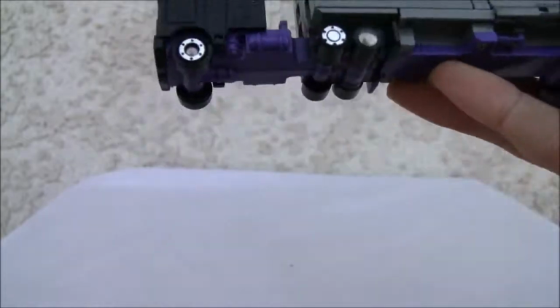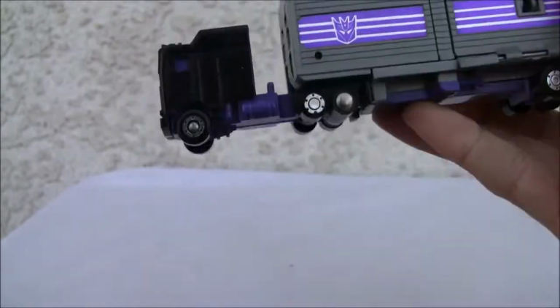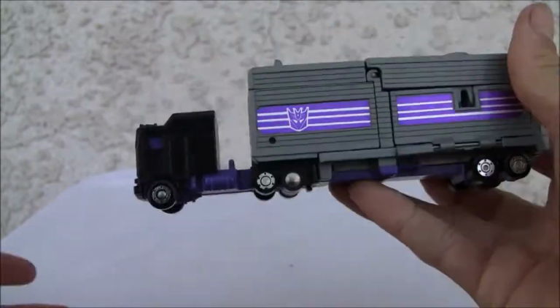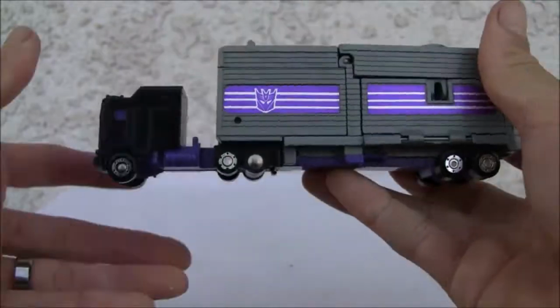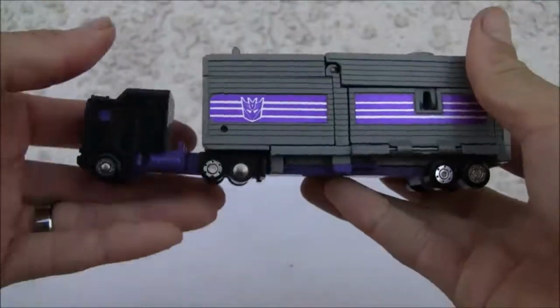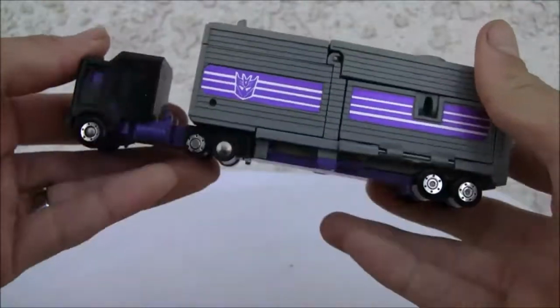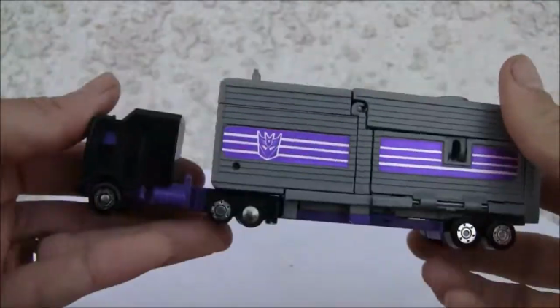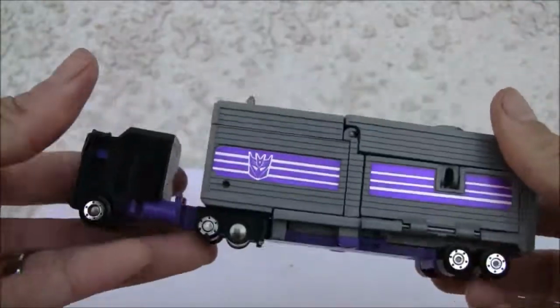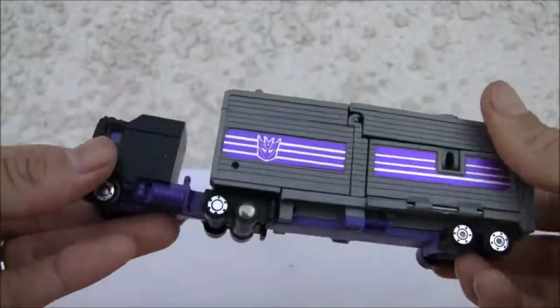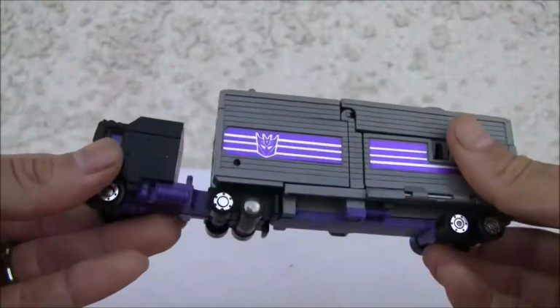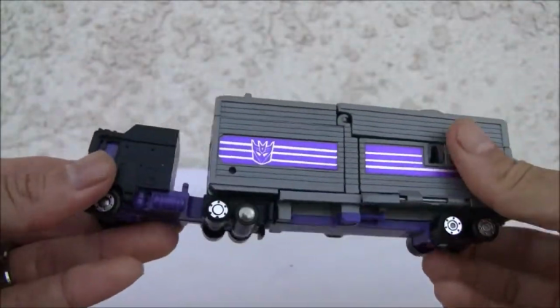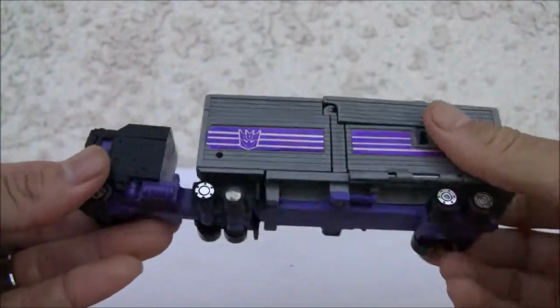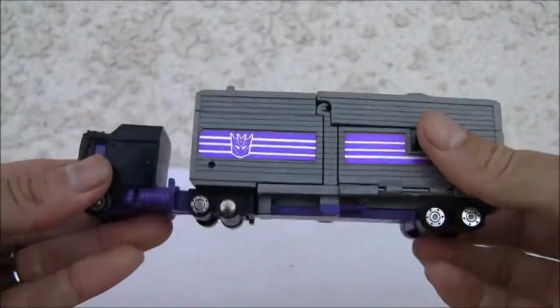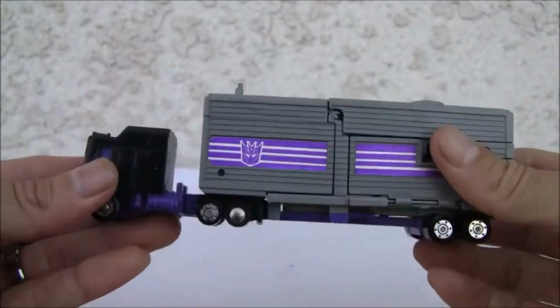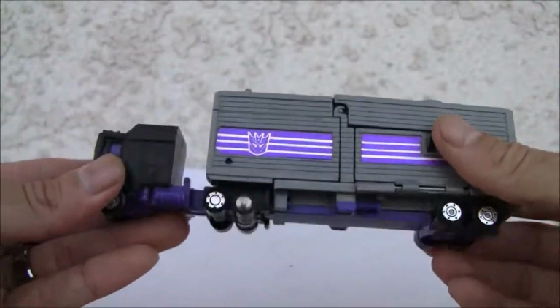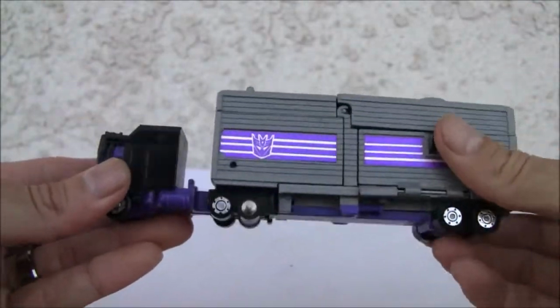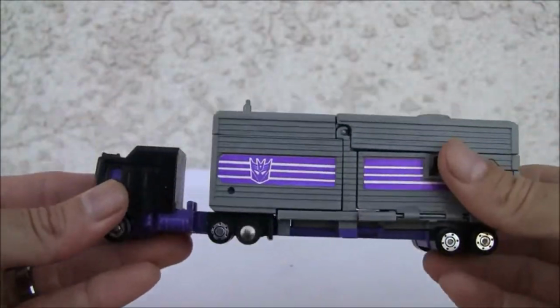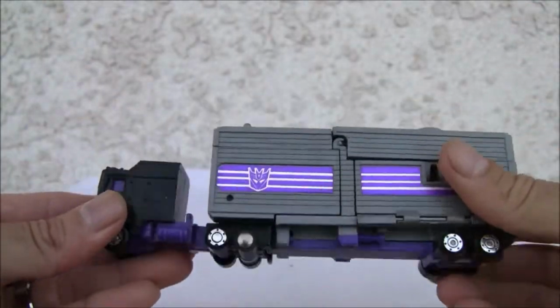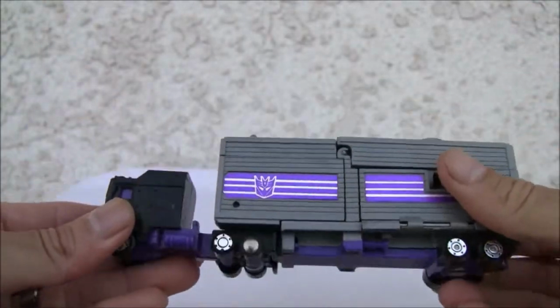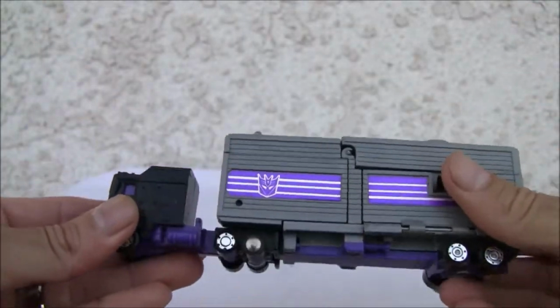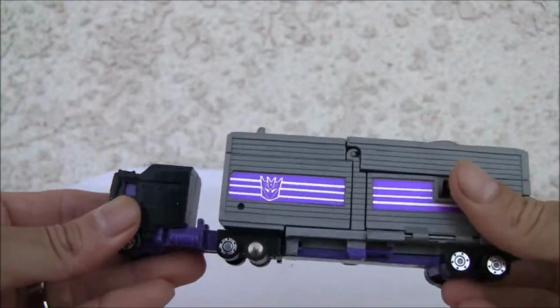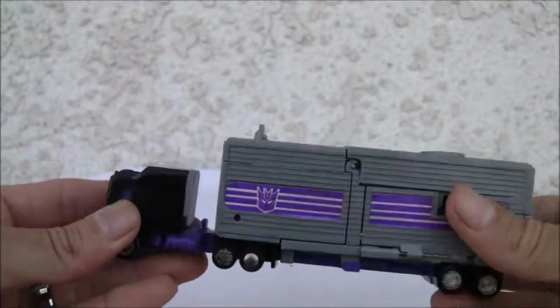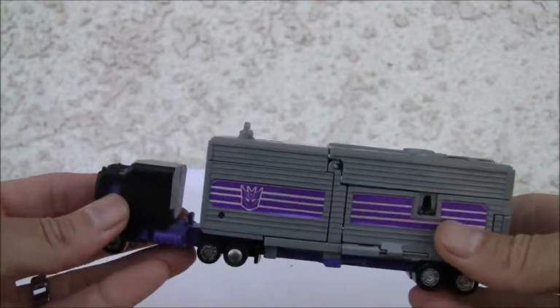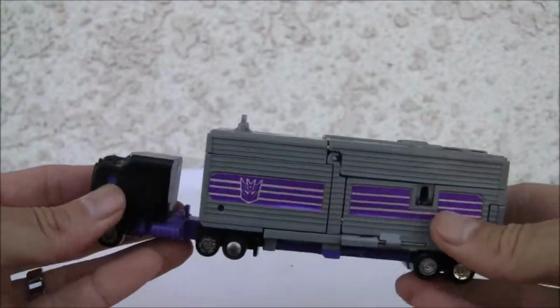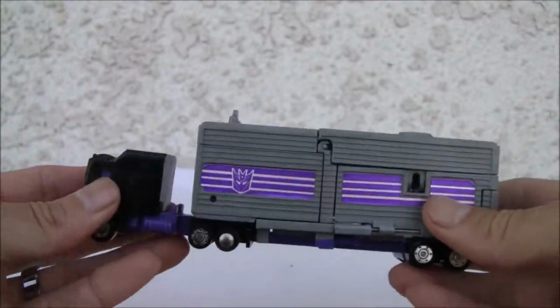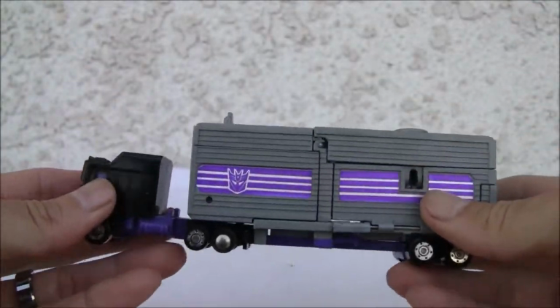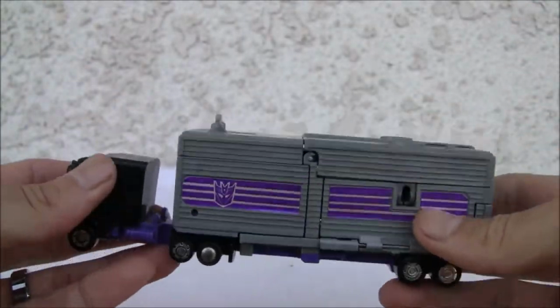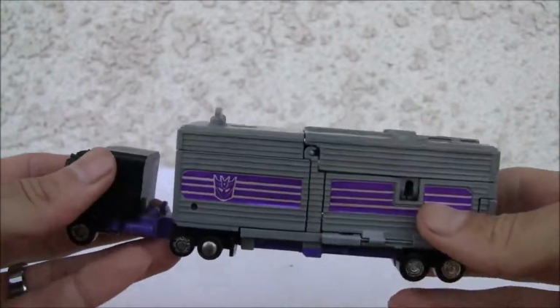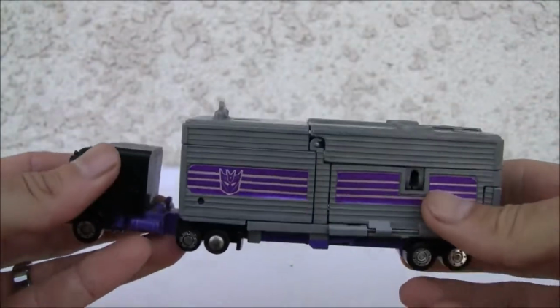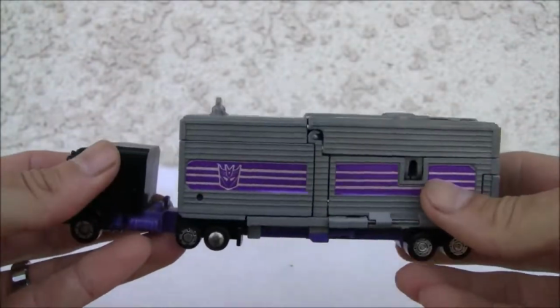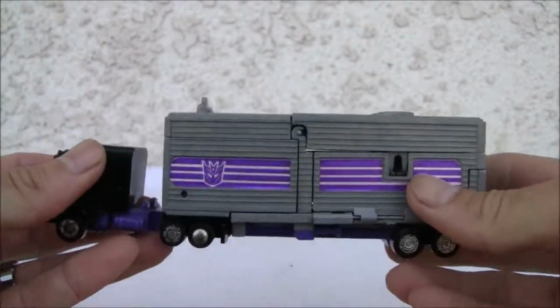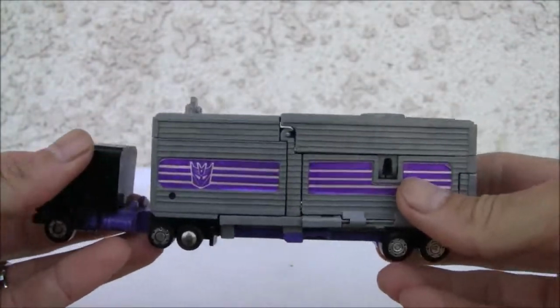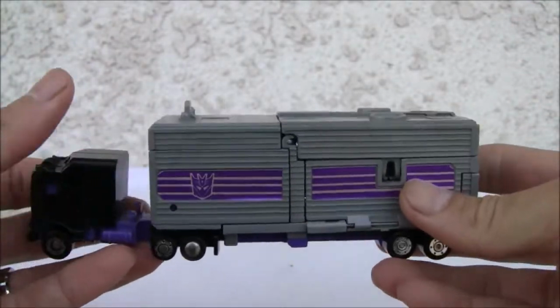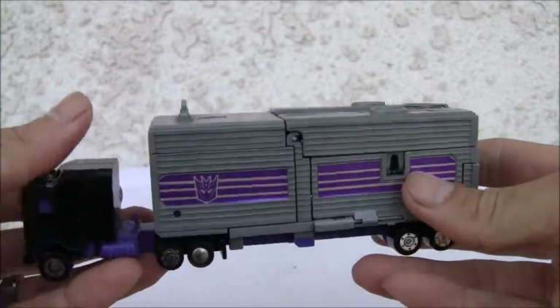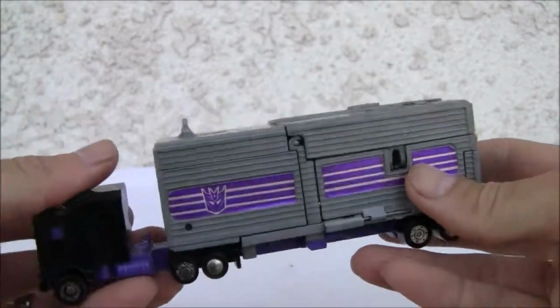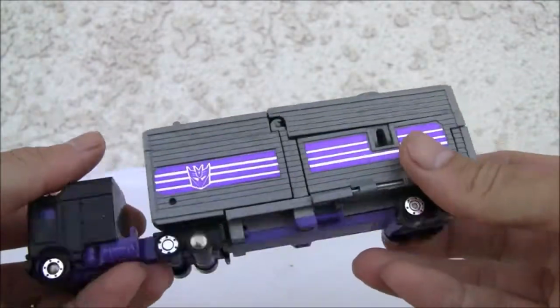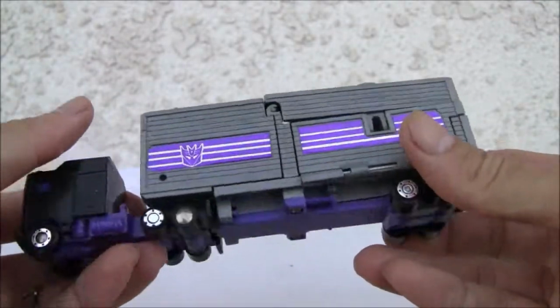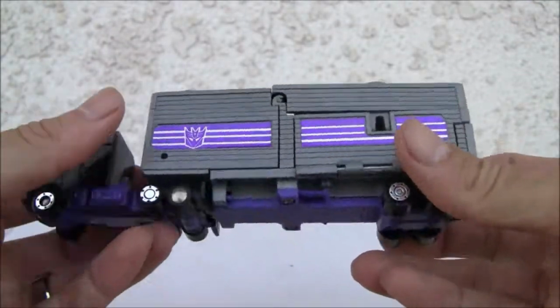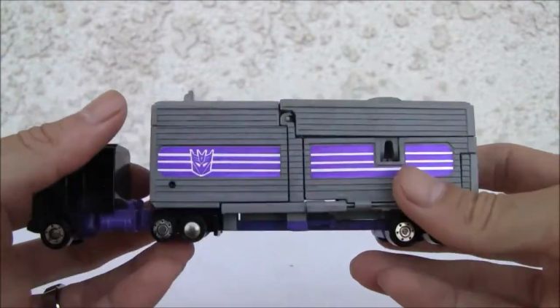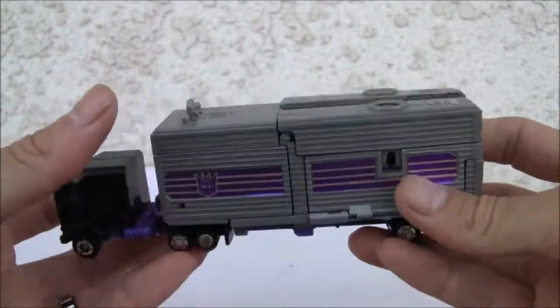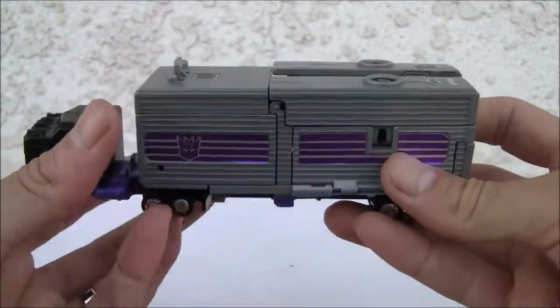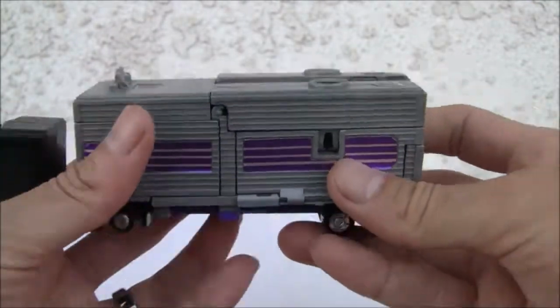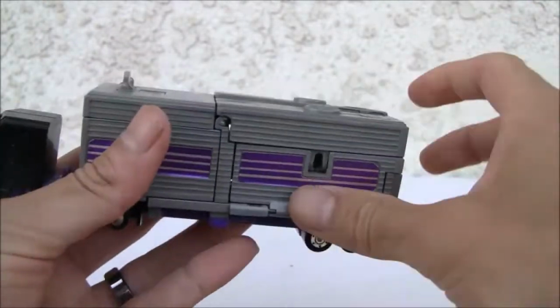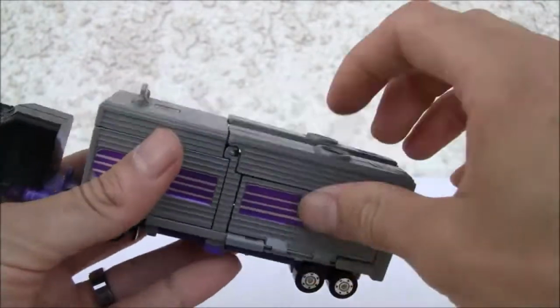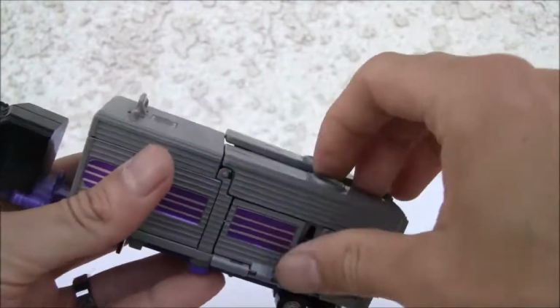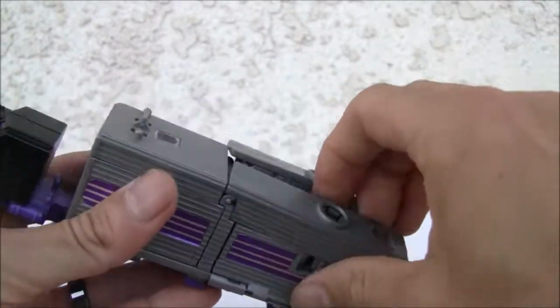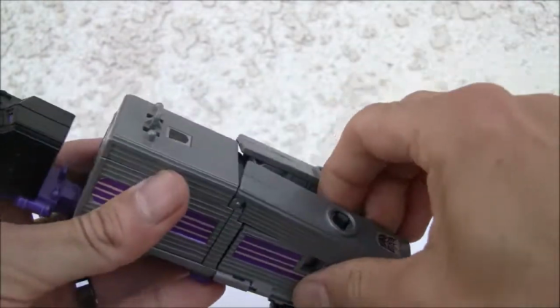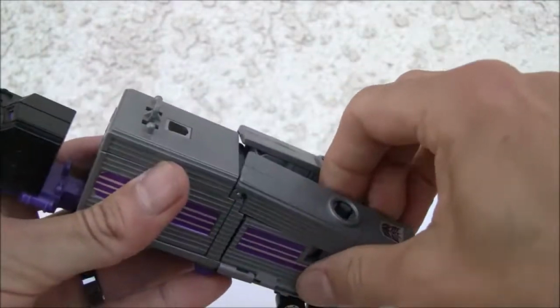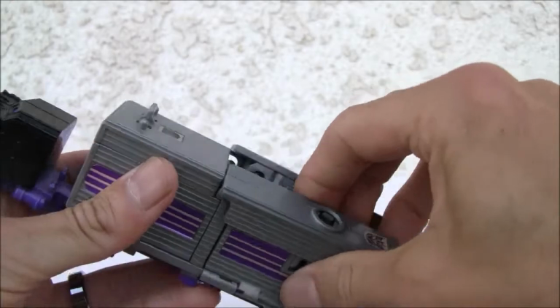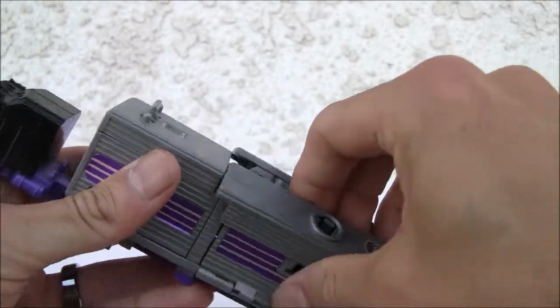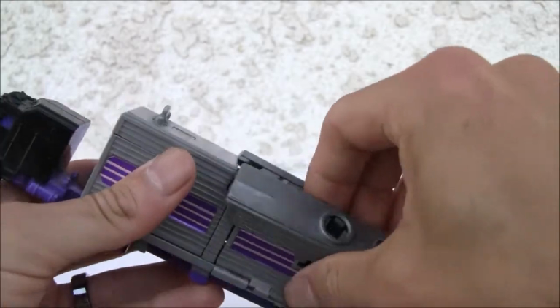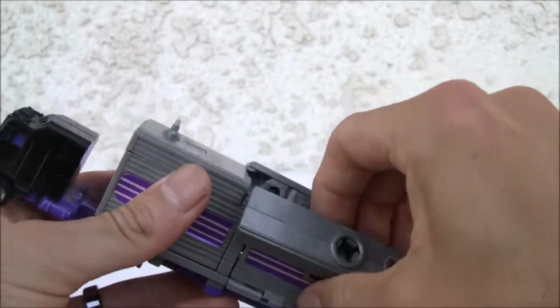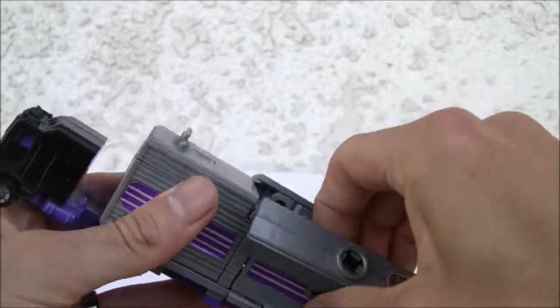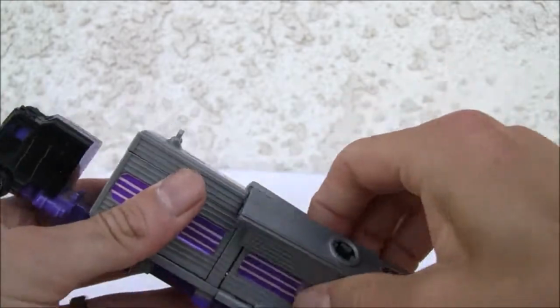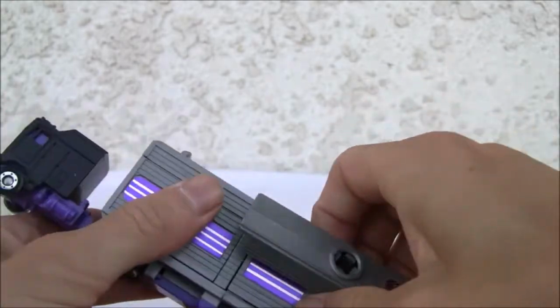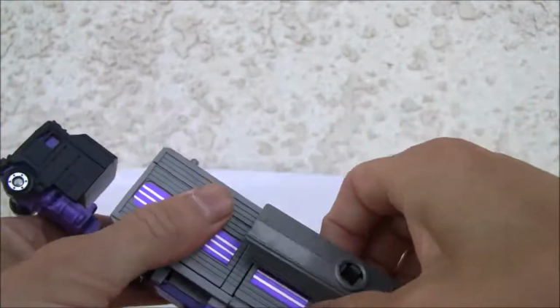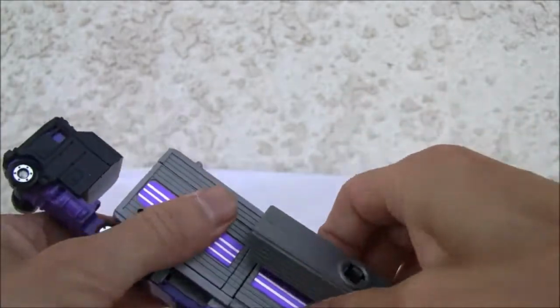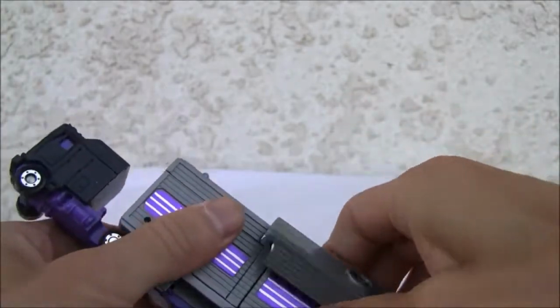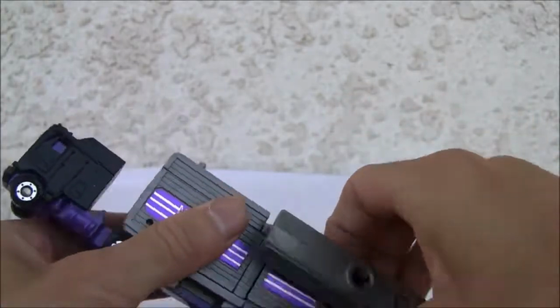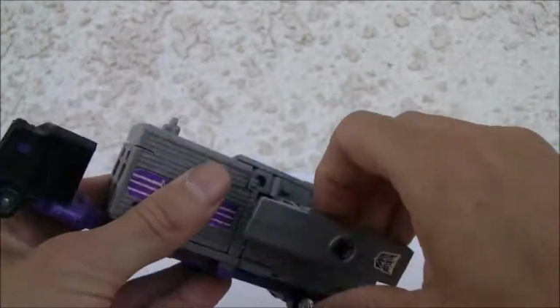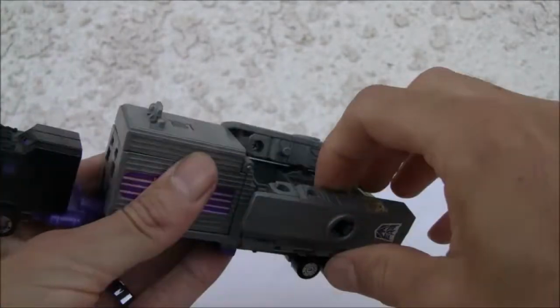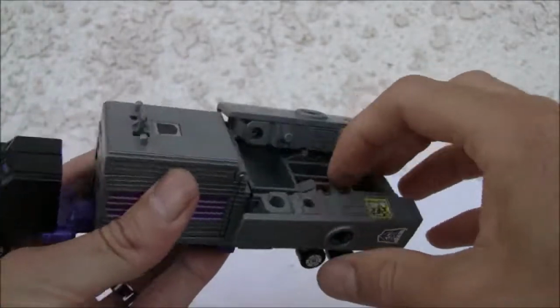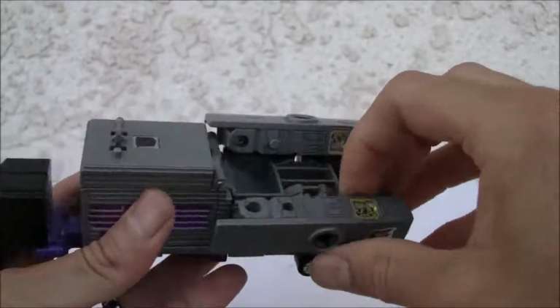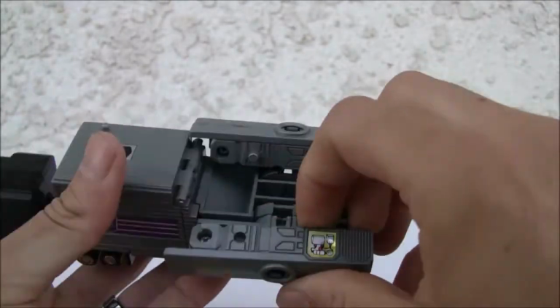I'll give it a six out of ten, because the guy is a brick. There's no articulation on it. So let's get him in his alt mode, which is kind of weird.